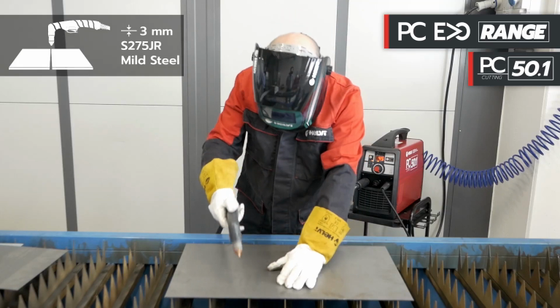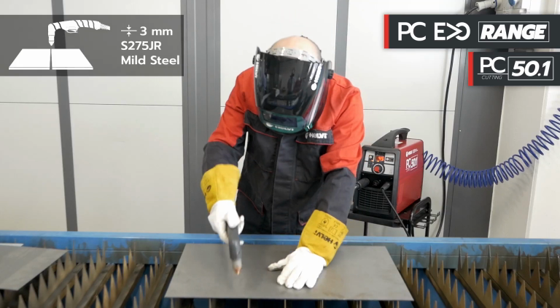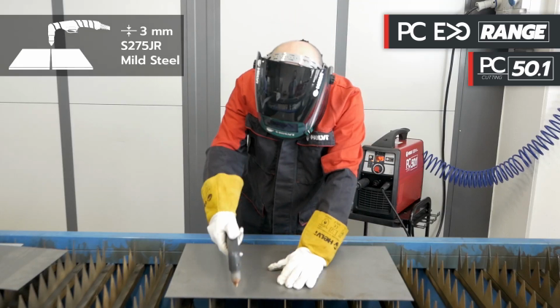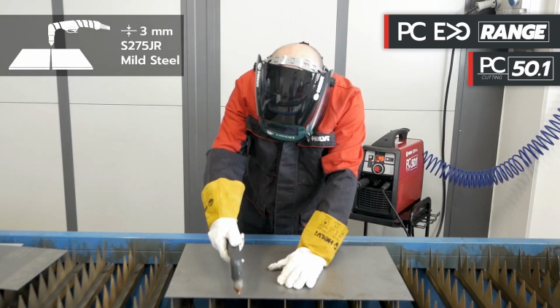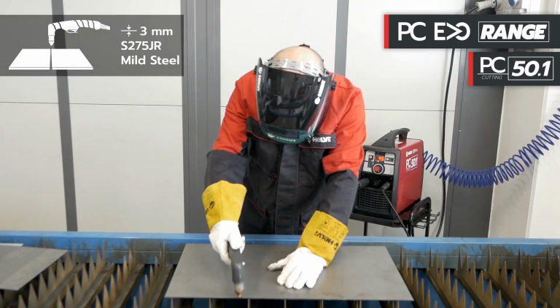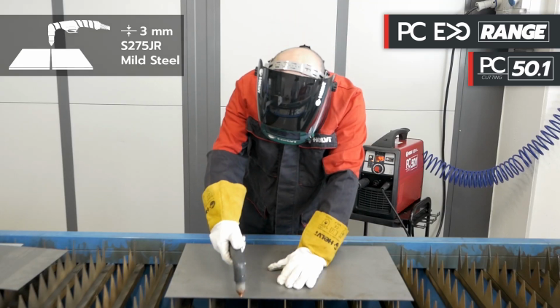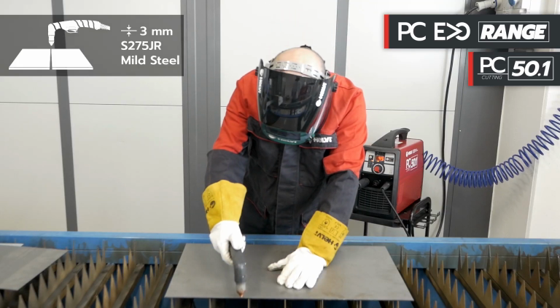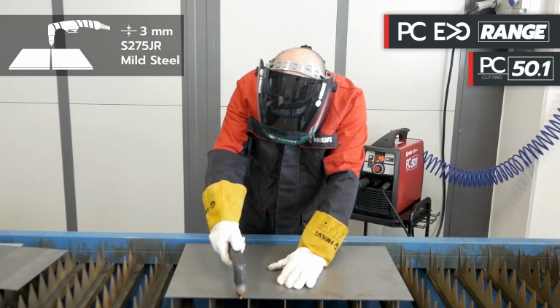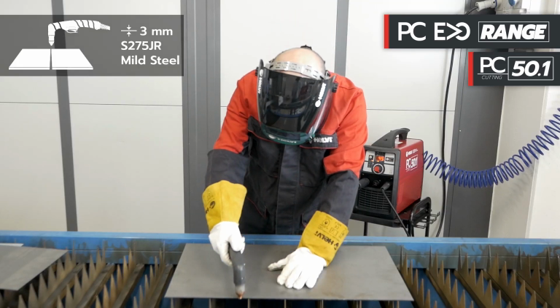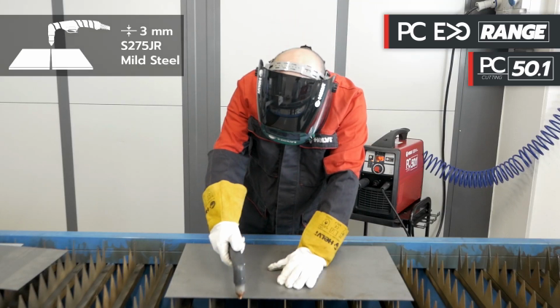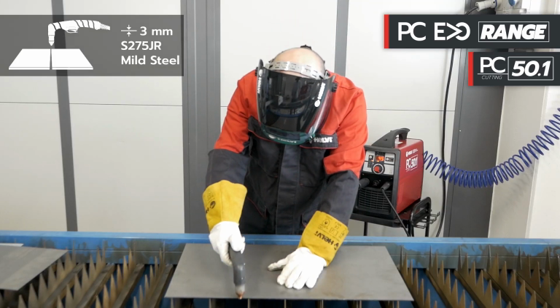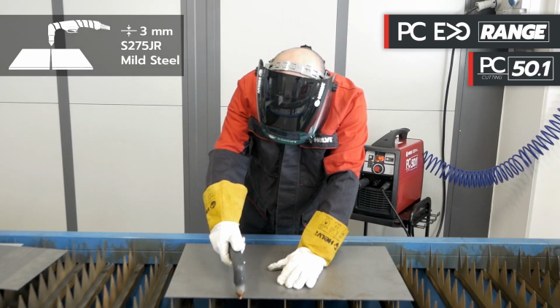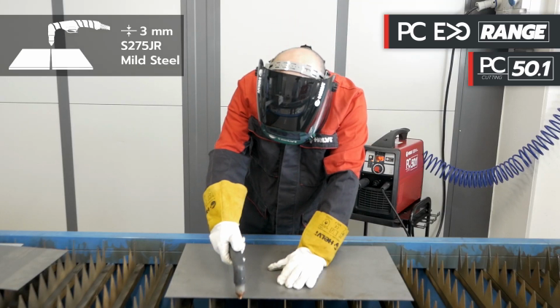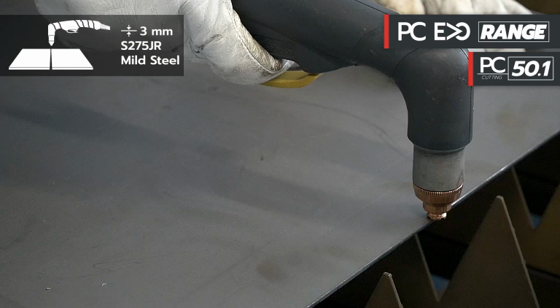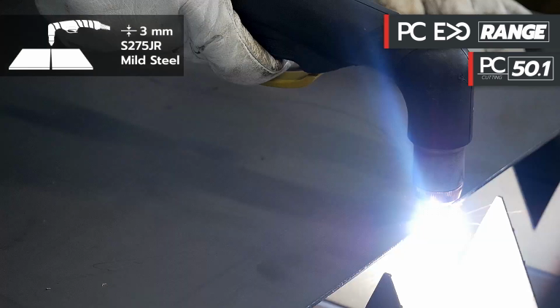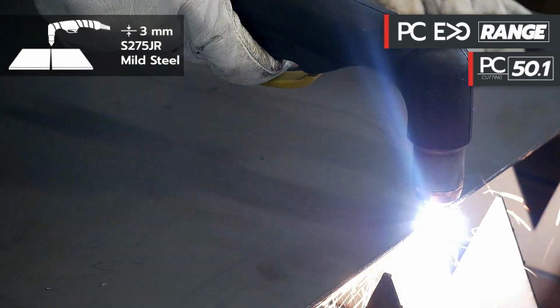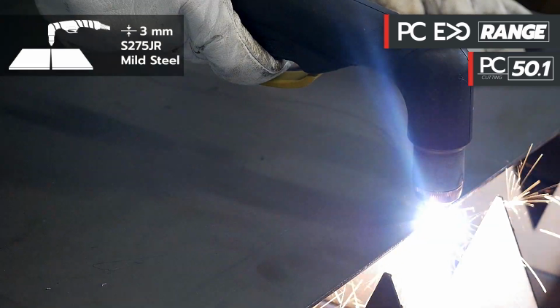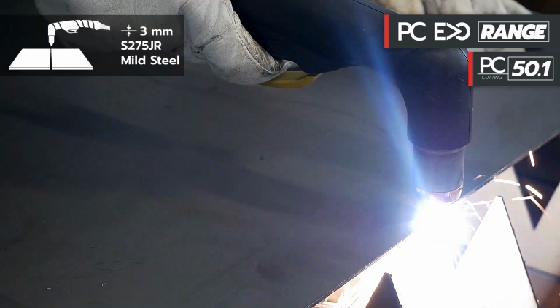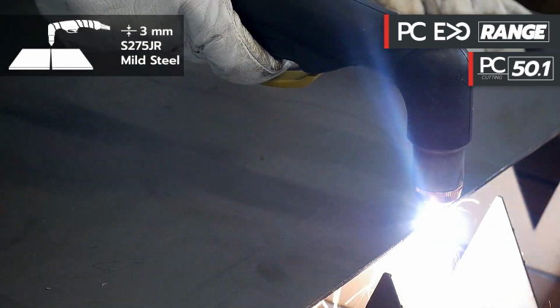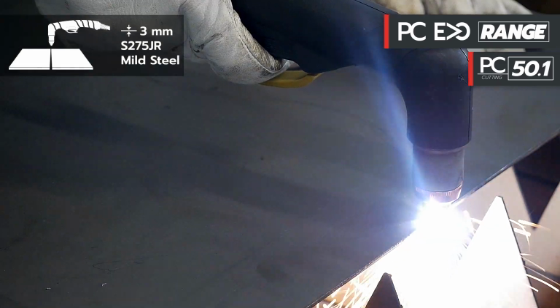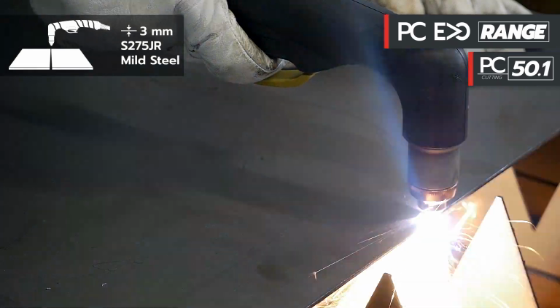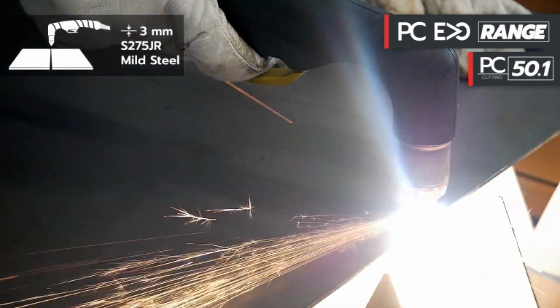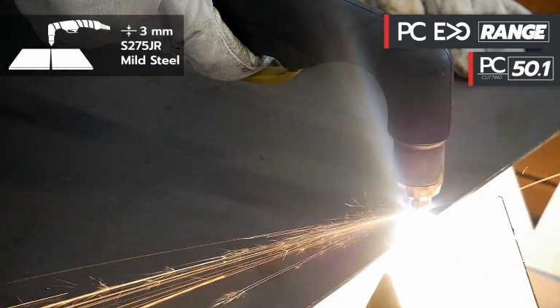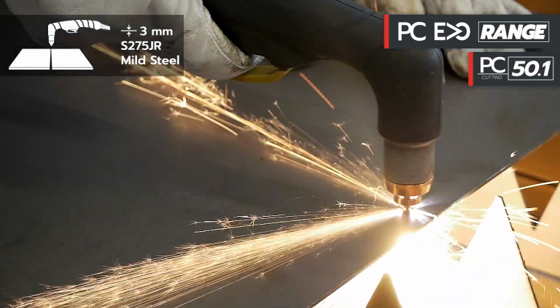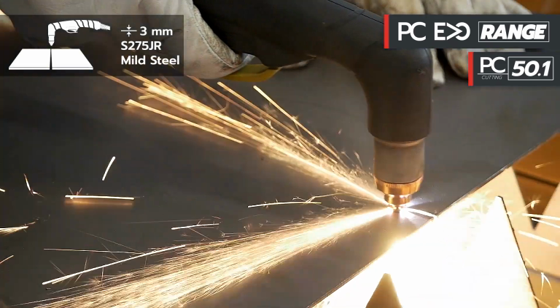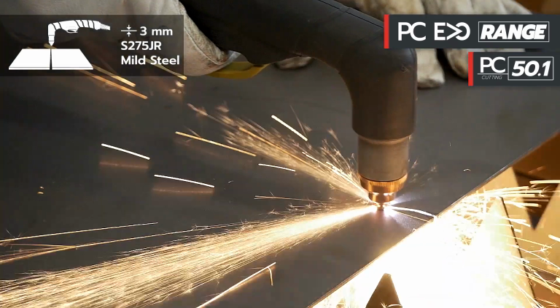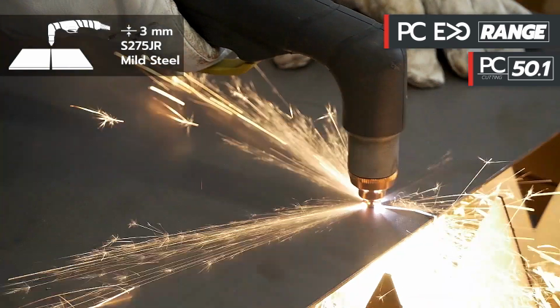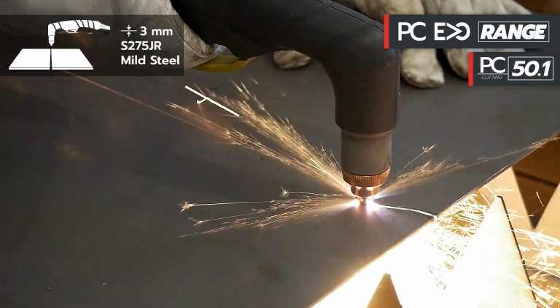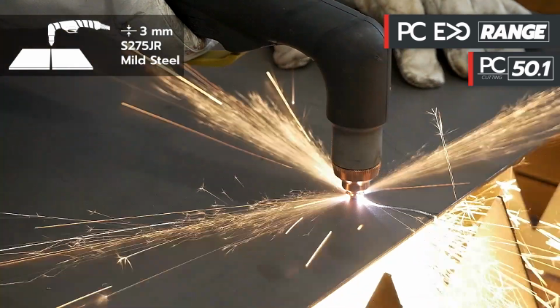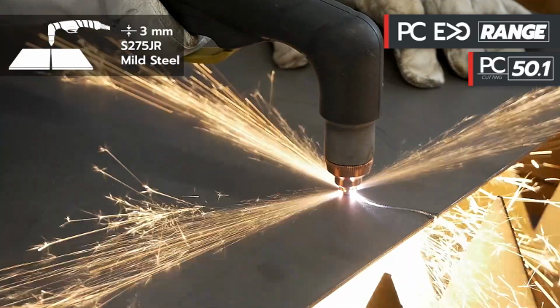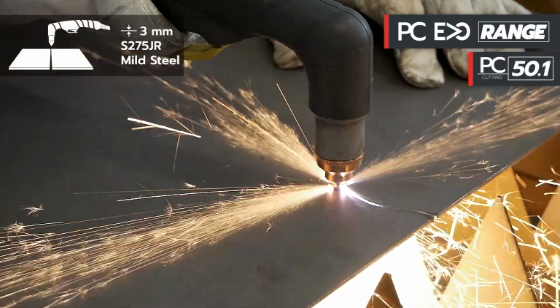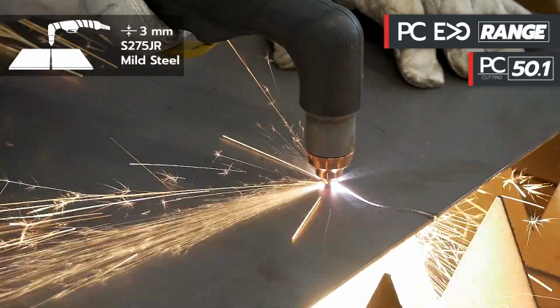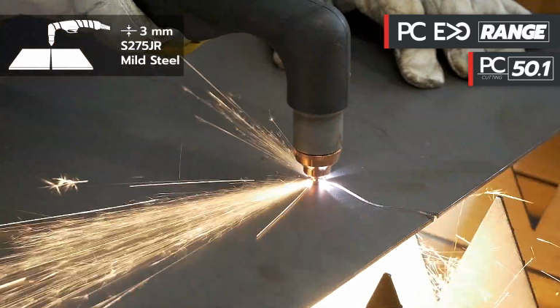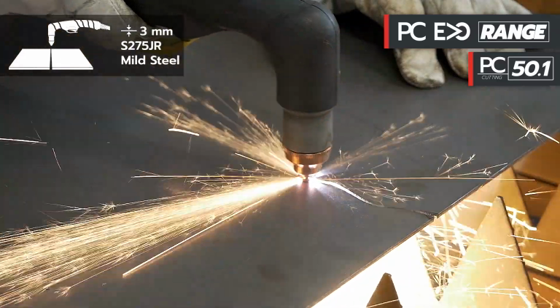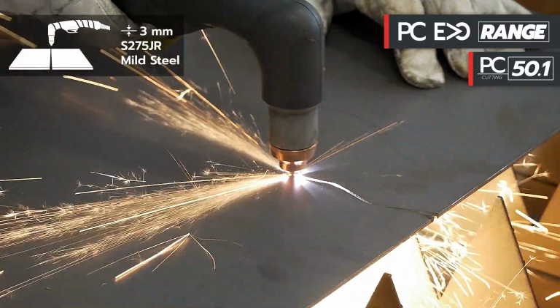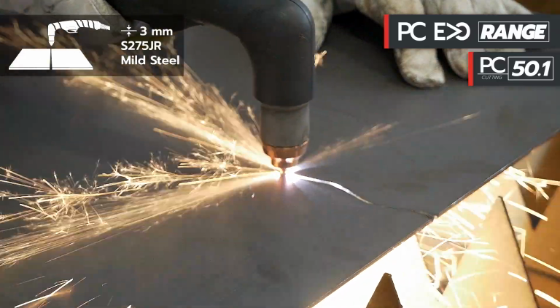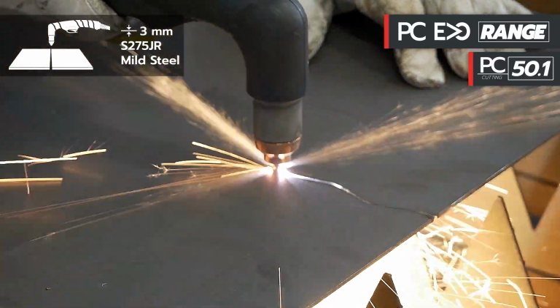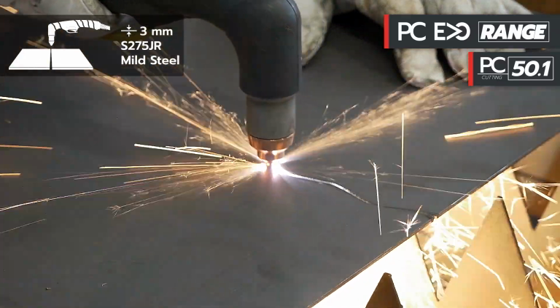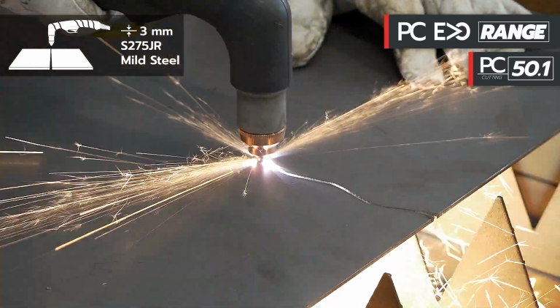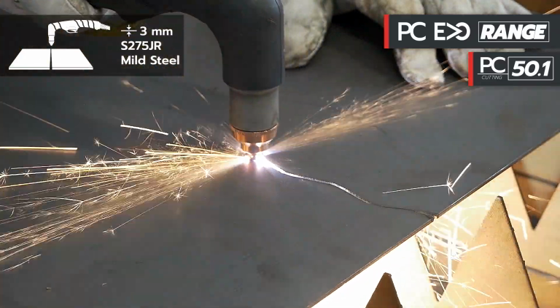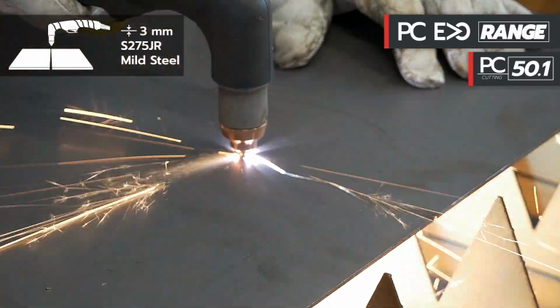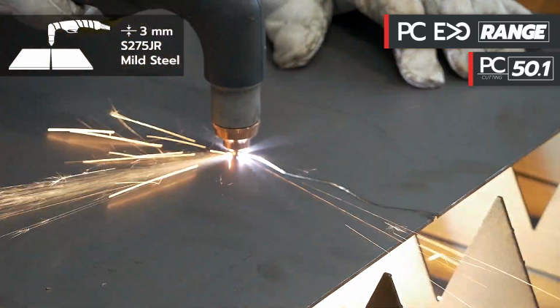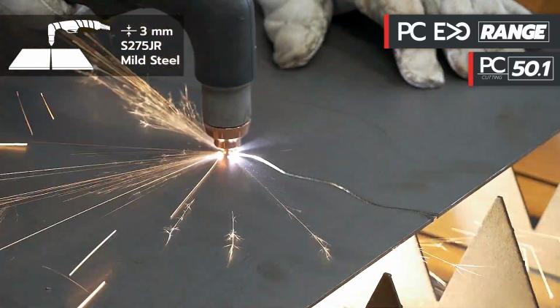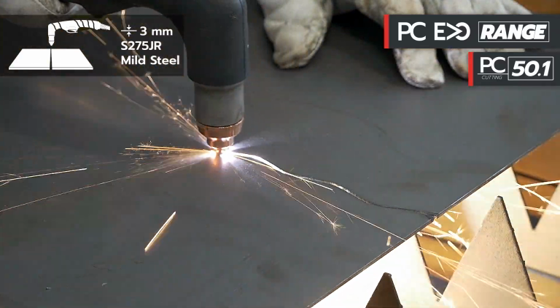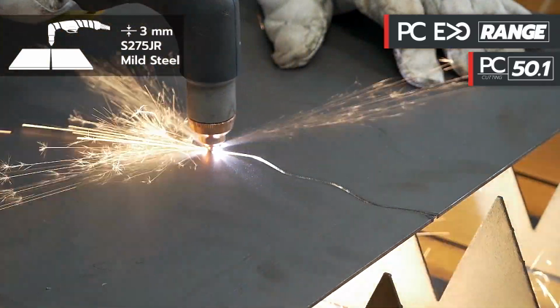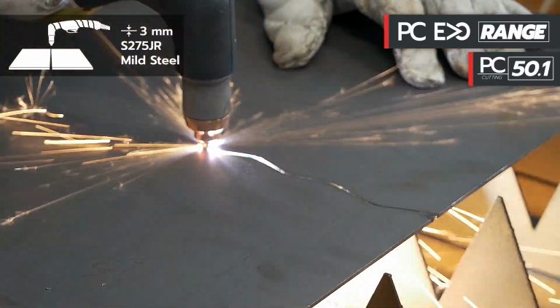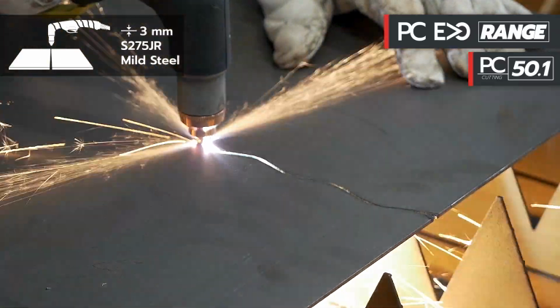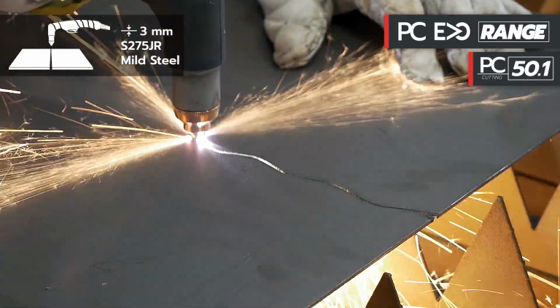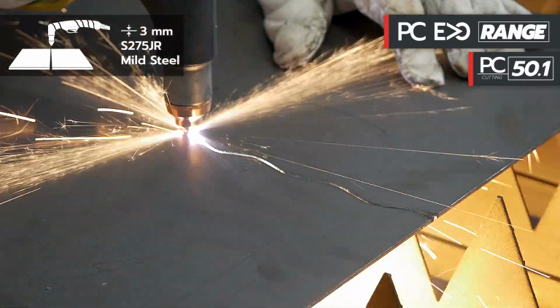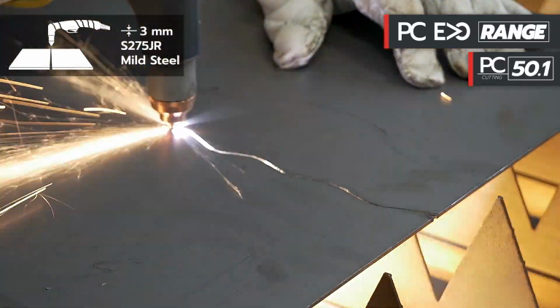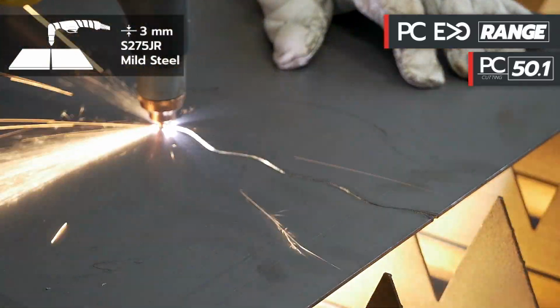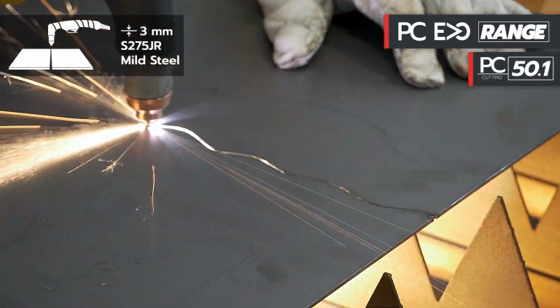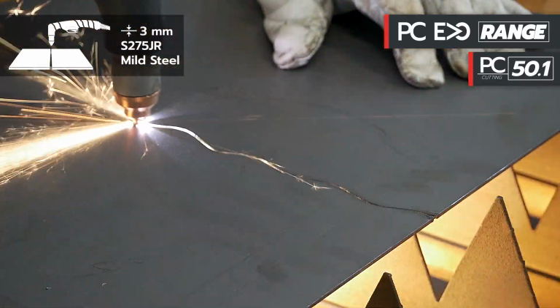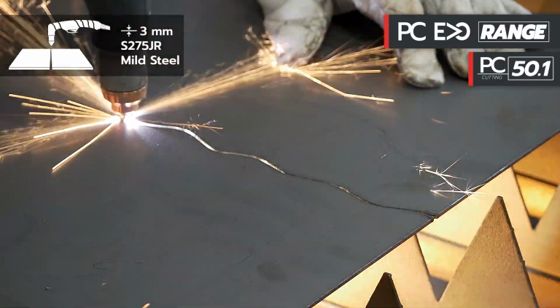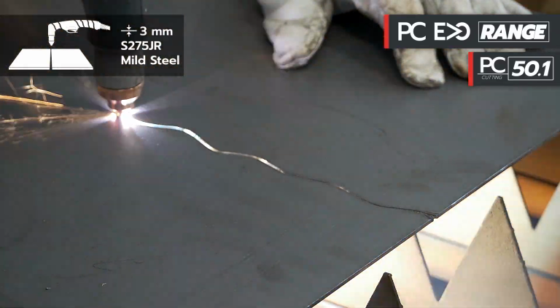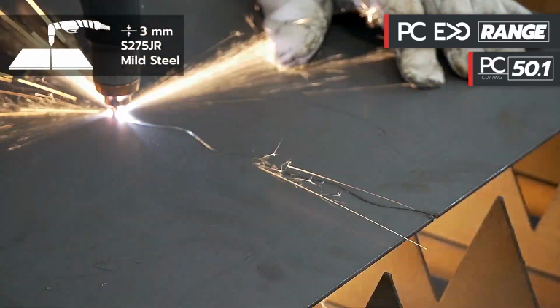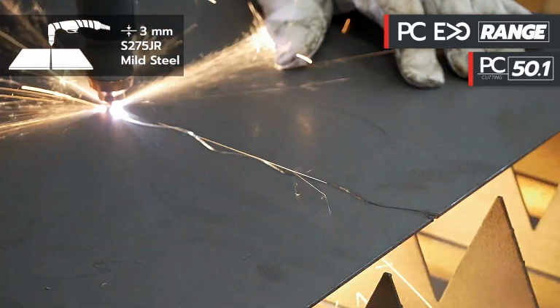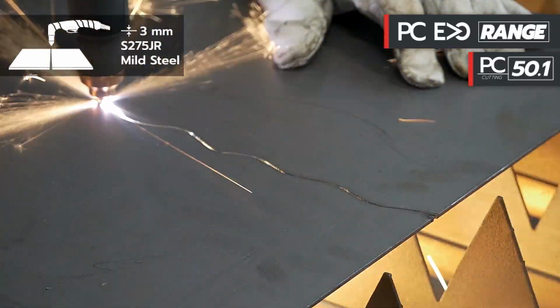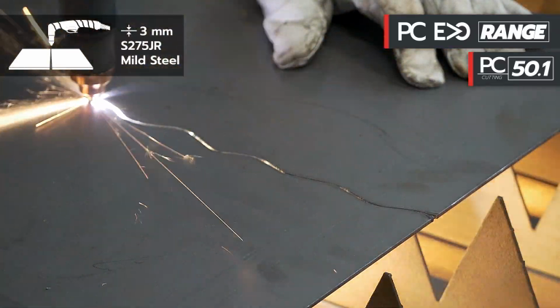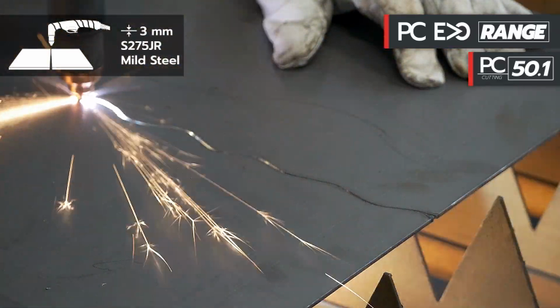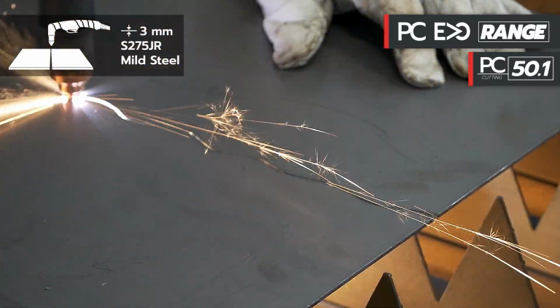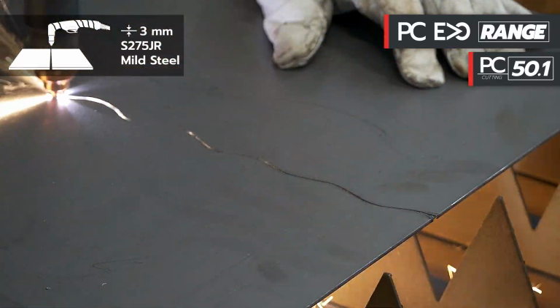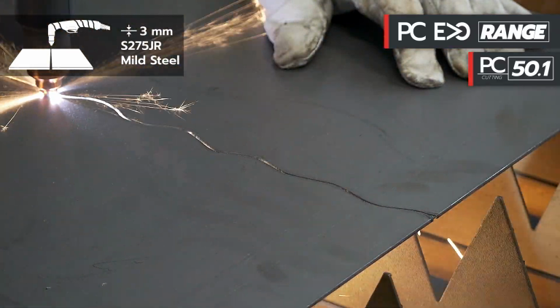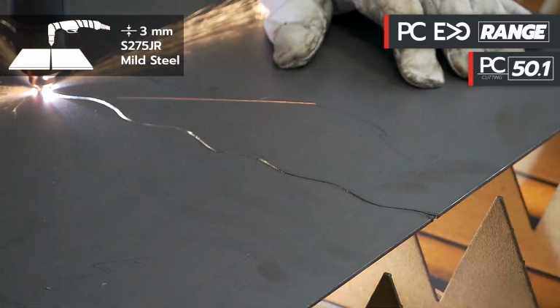We will perform a test on steel with a thickness of 3 millimeters, with a 45 ampere cutting current for fast cutting.